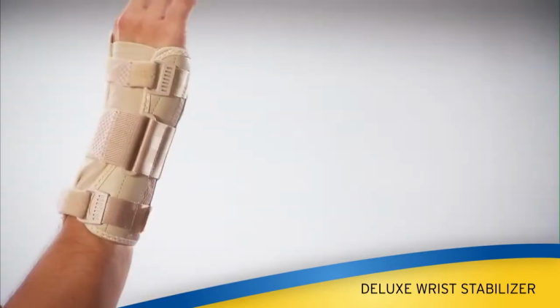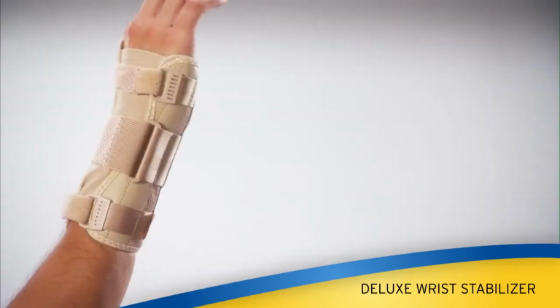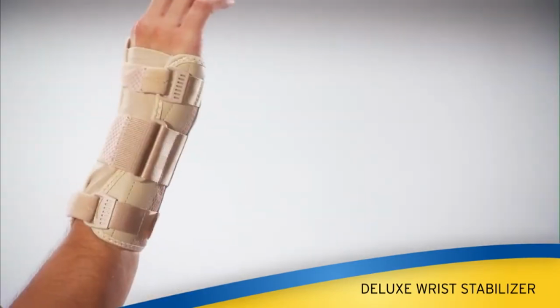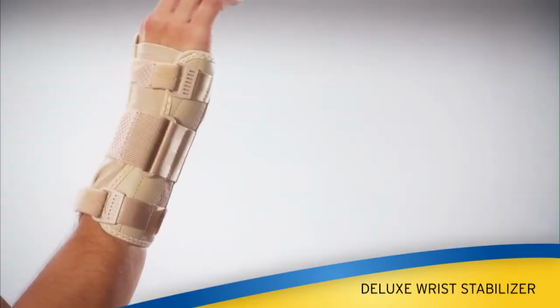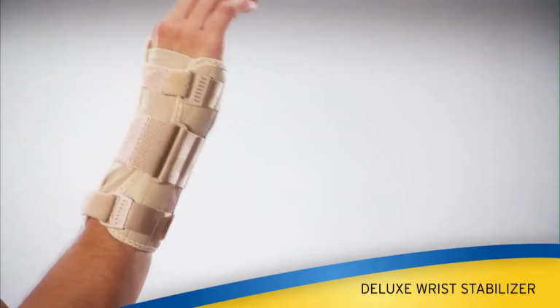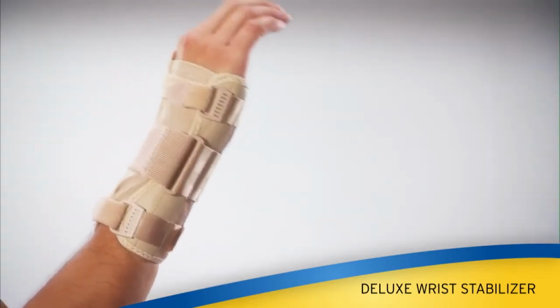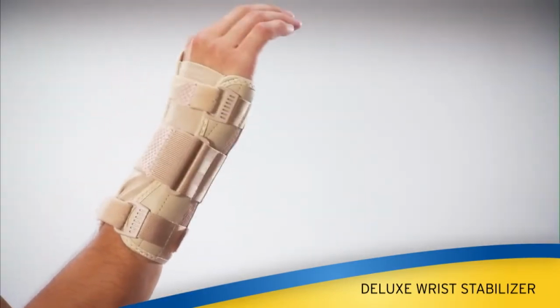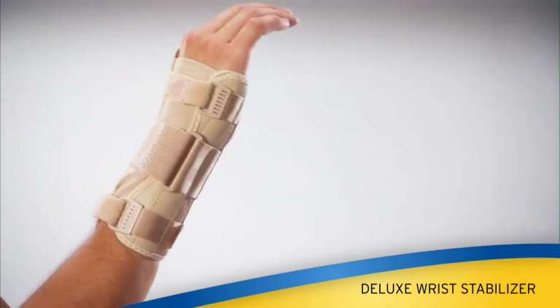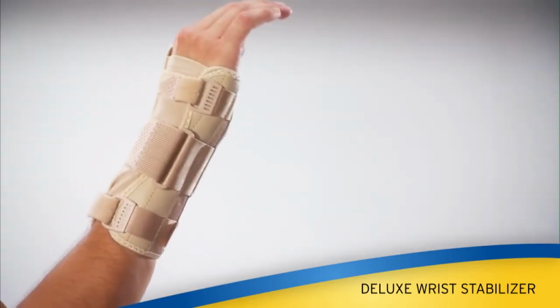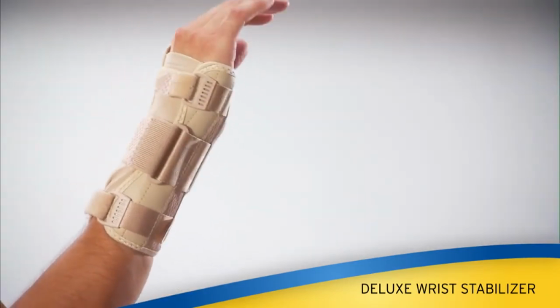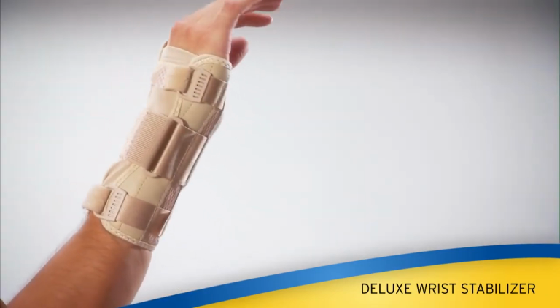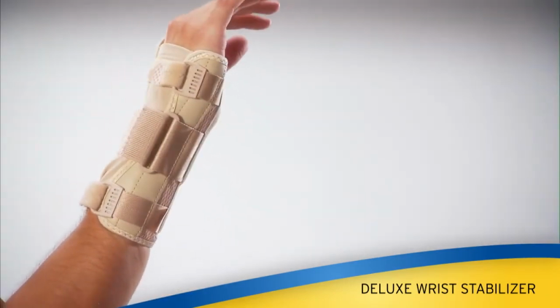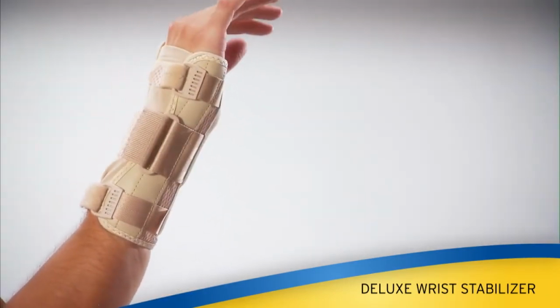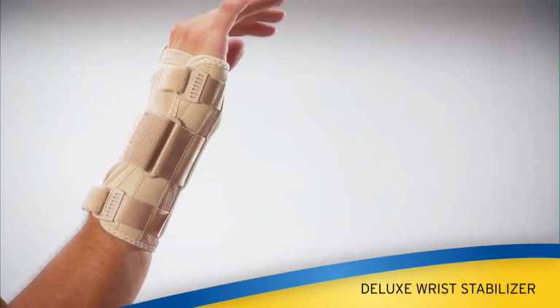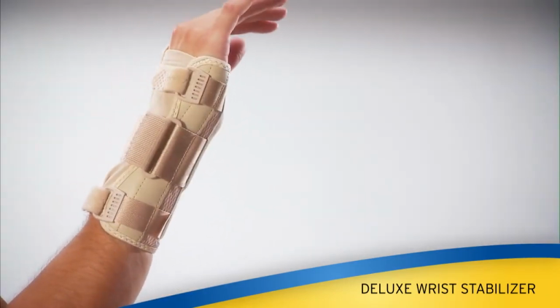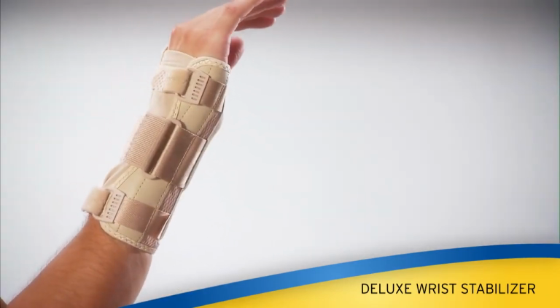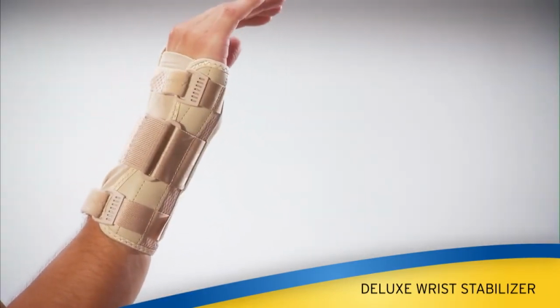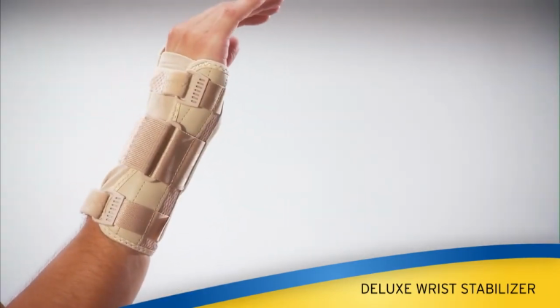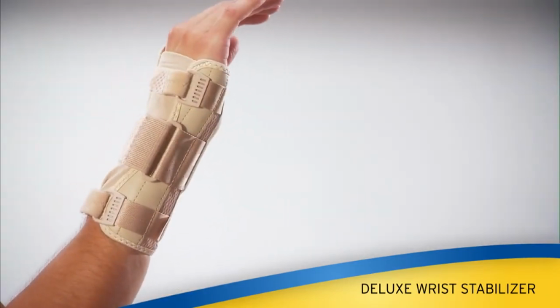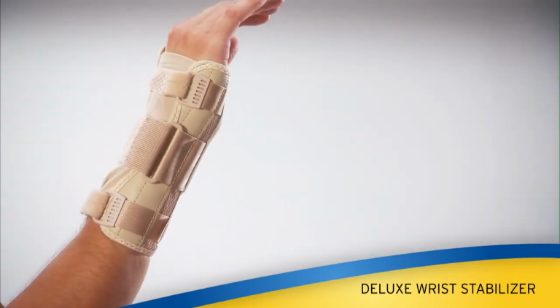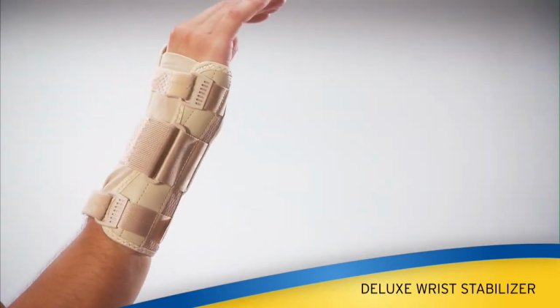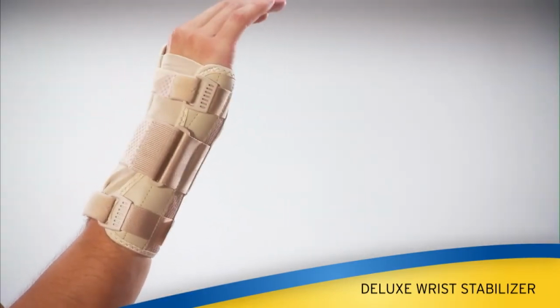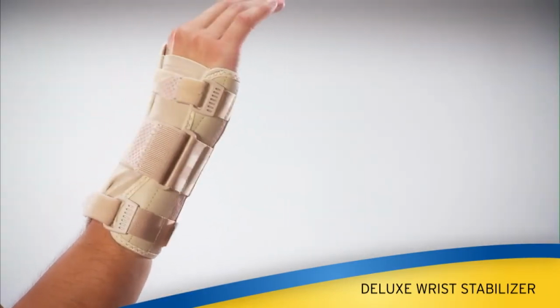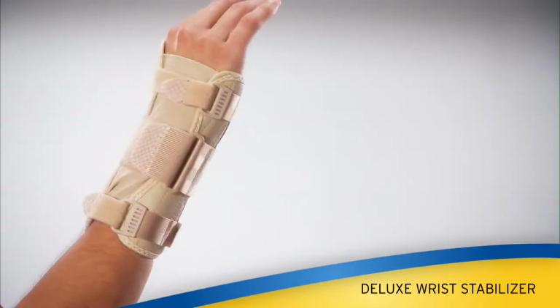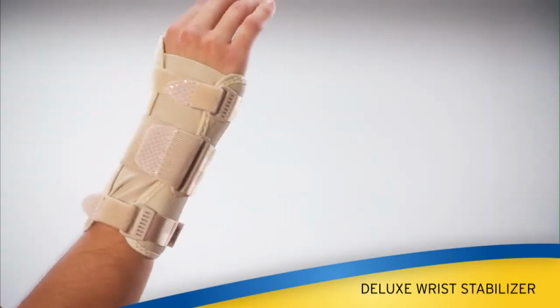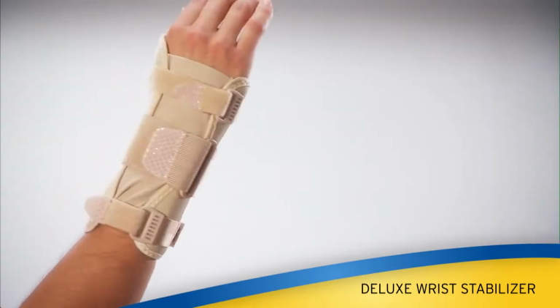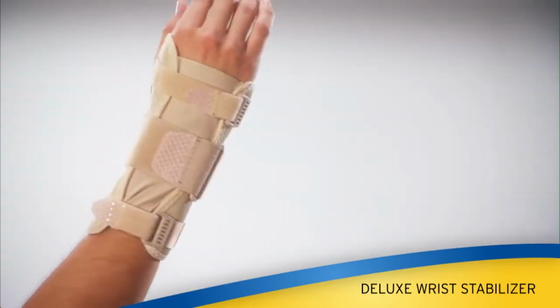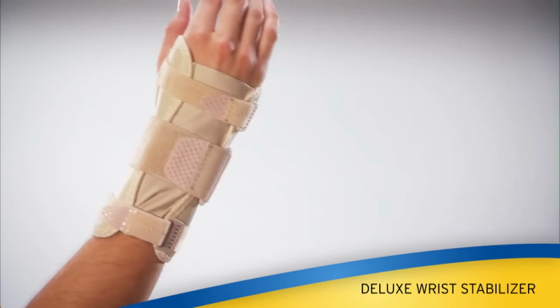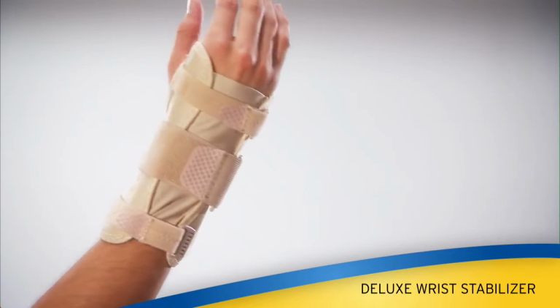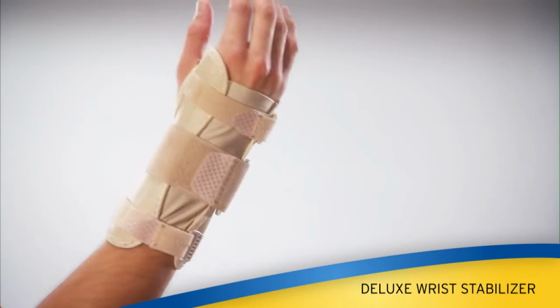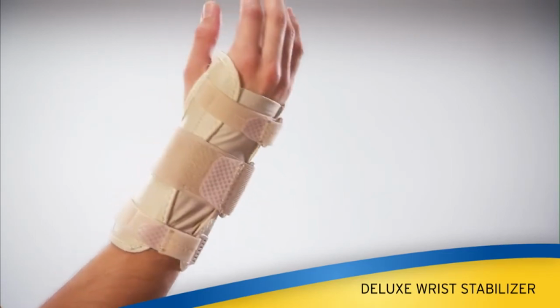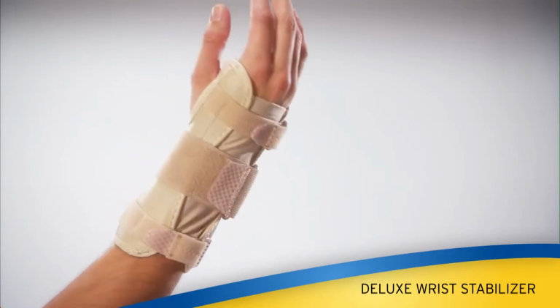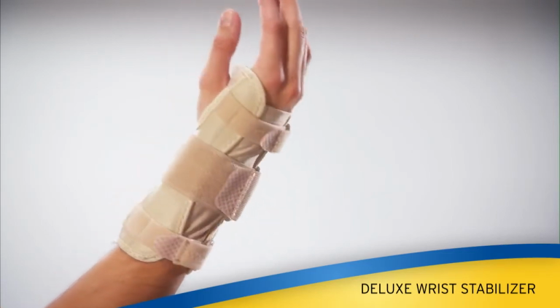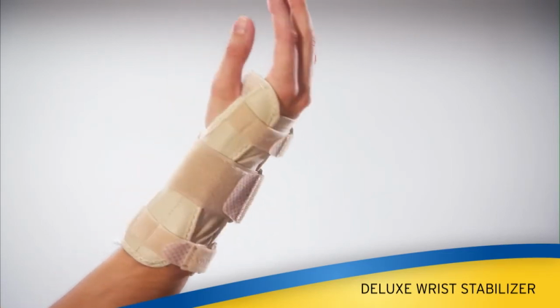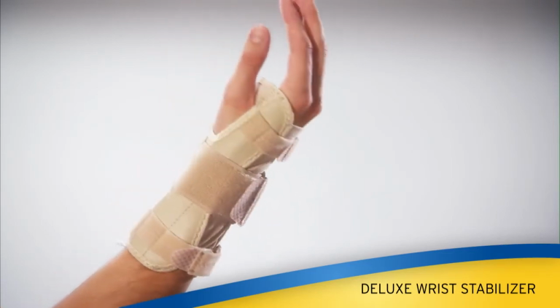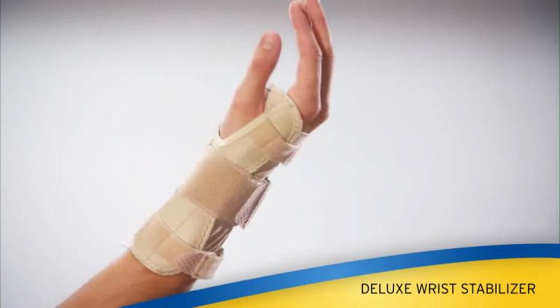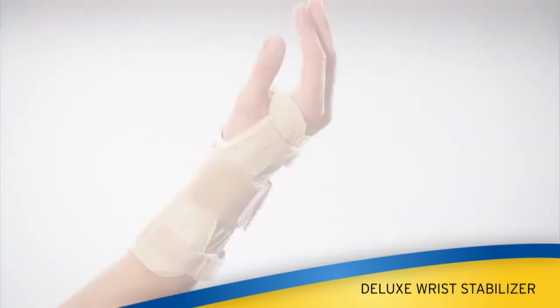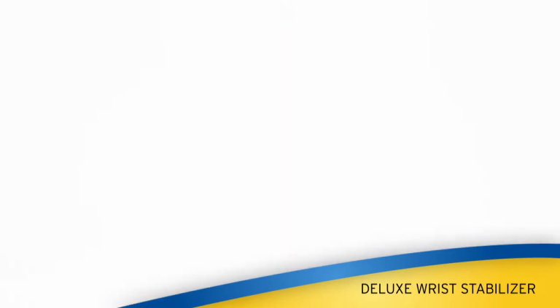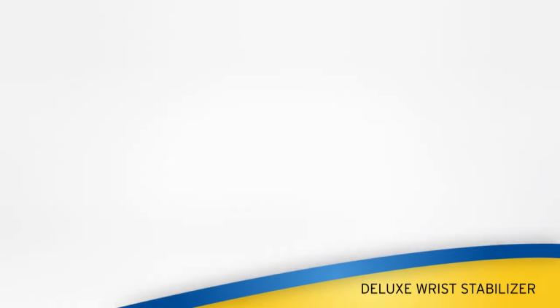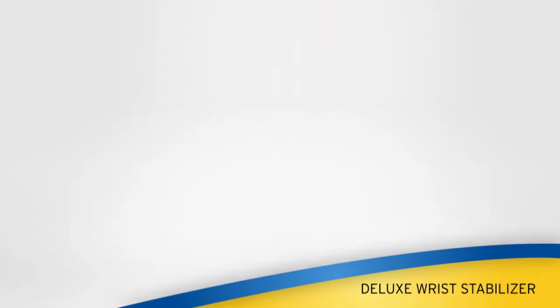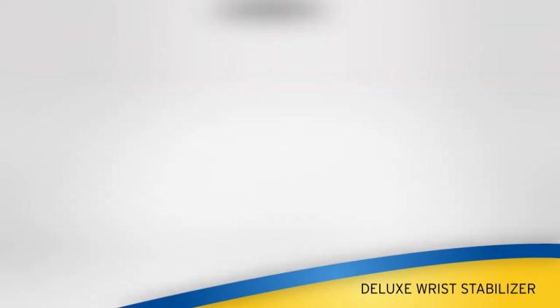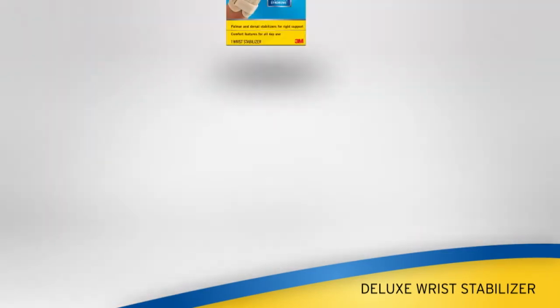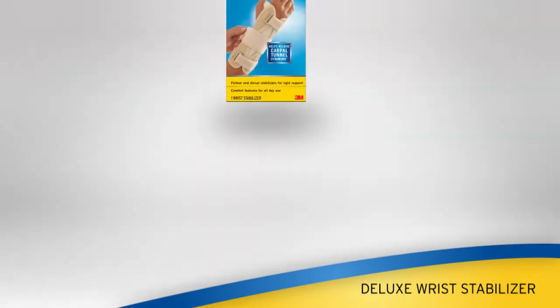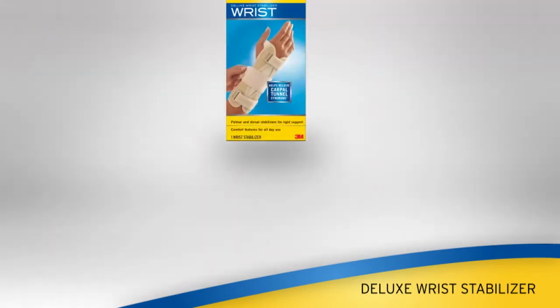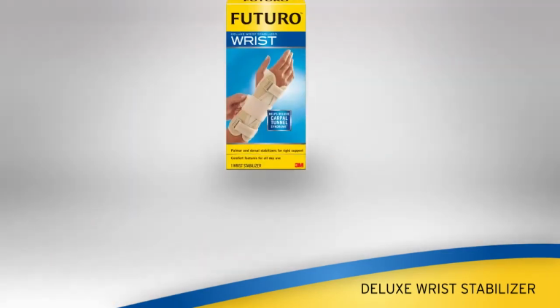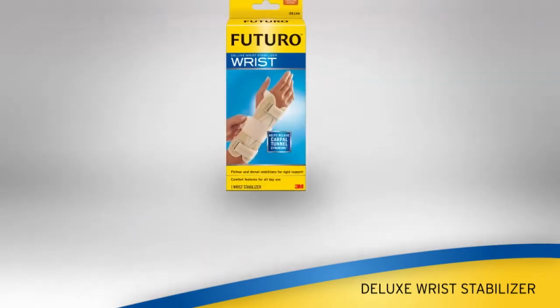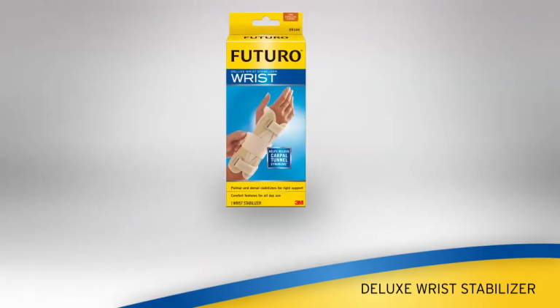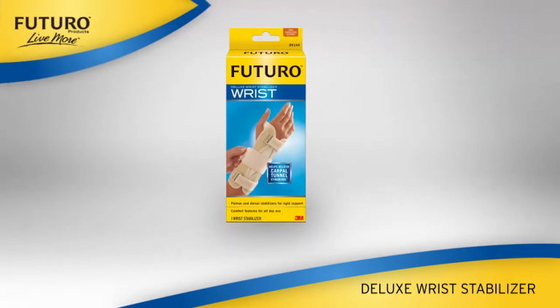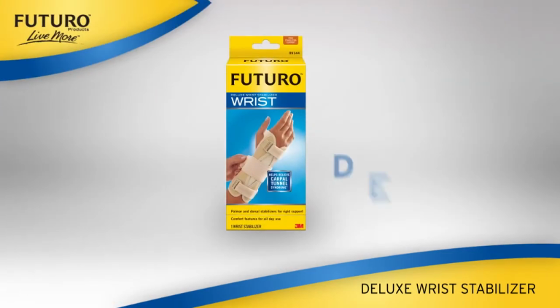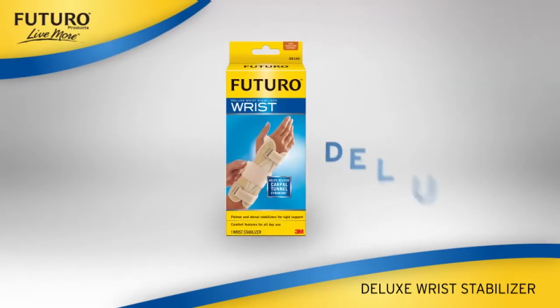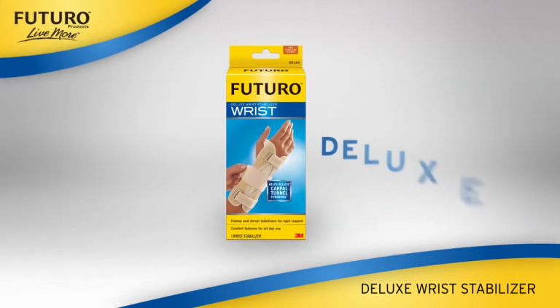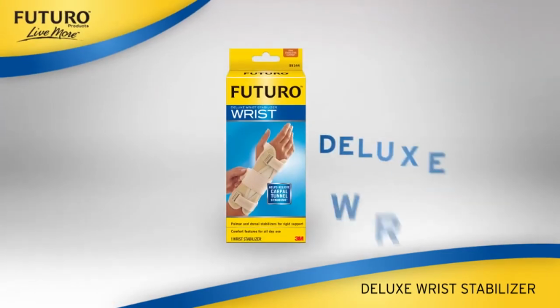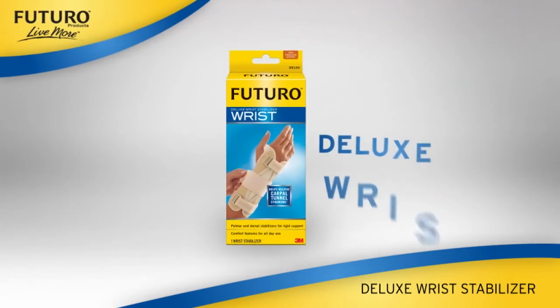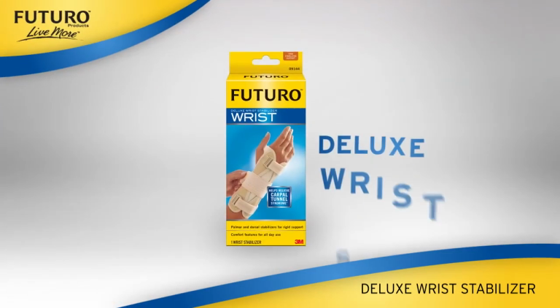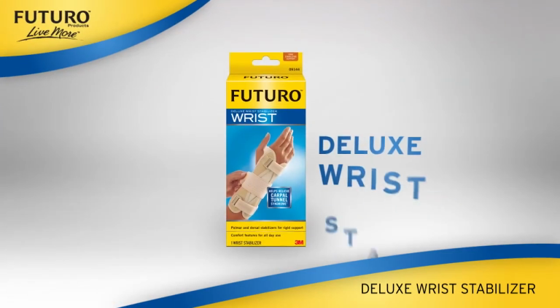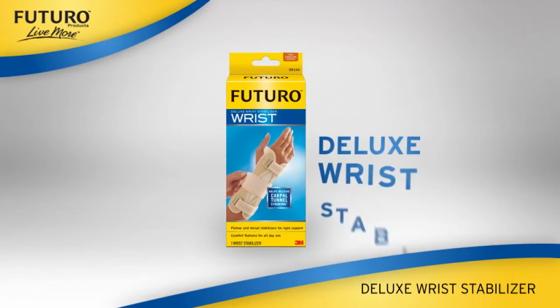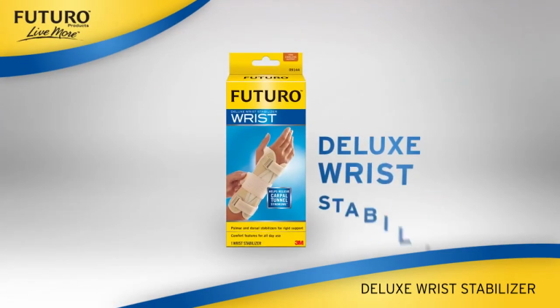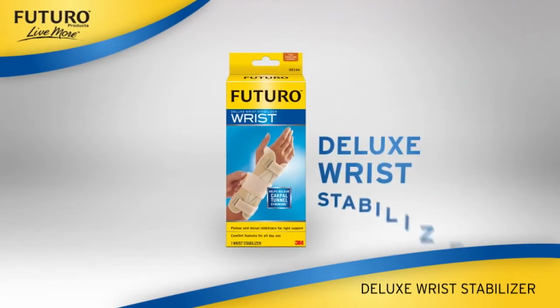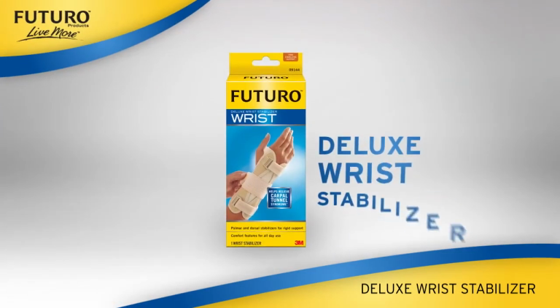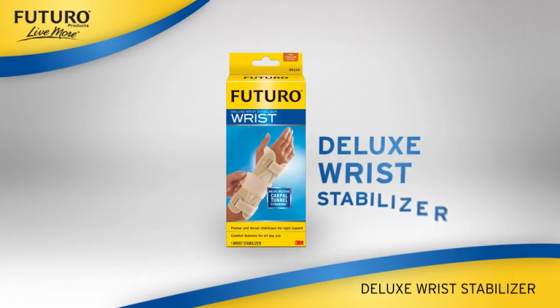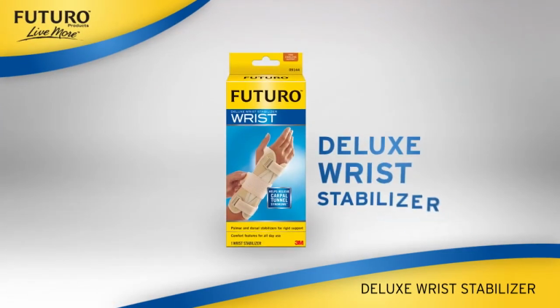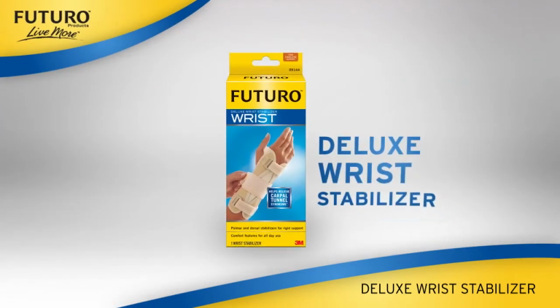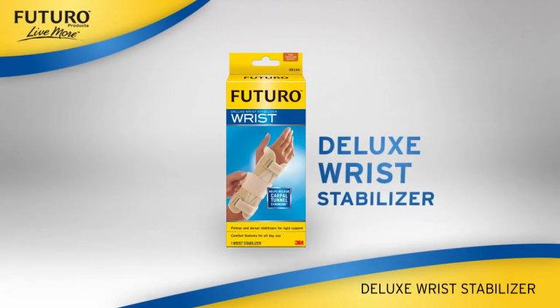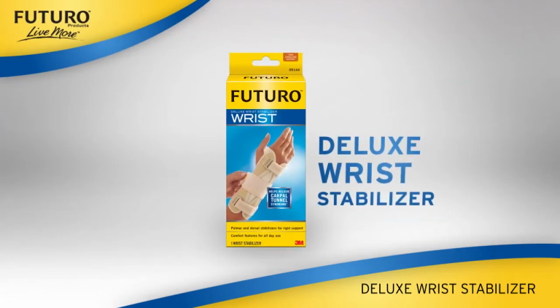This product is made to be comfortable with breathable materials, gel in the palm, and very supportive.